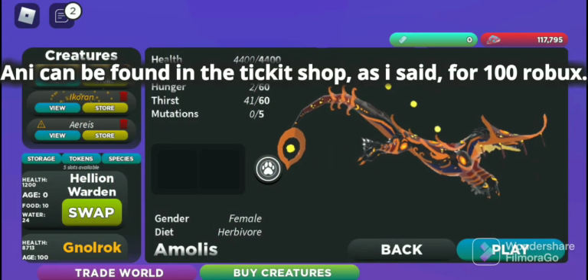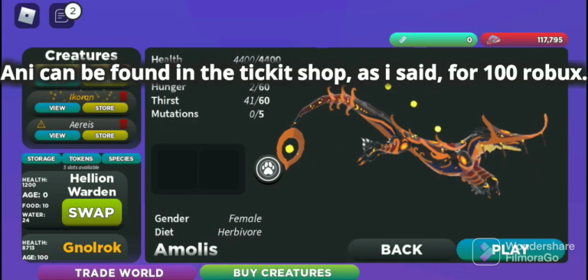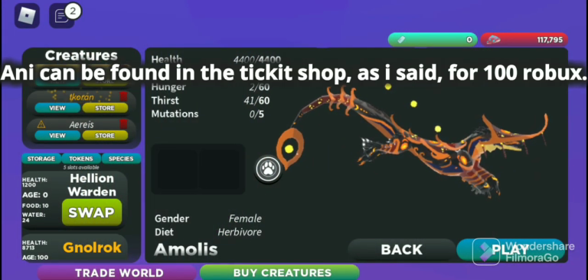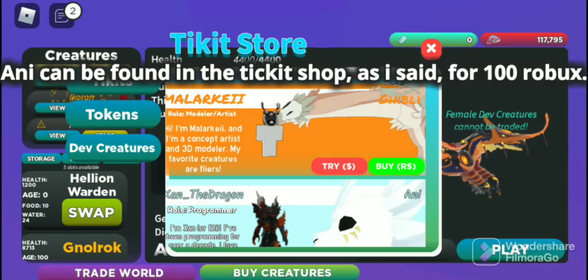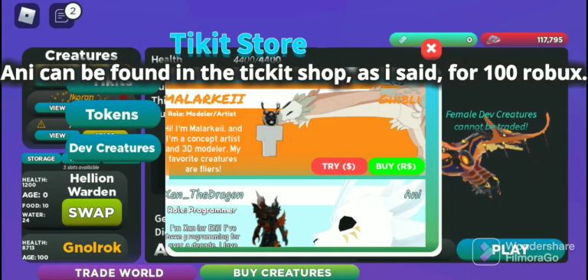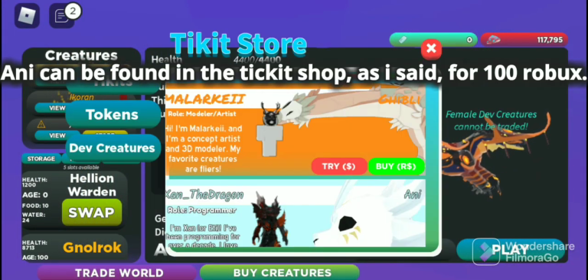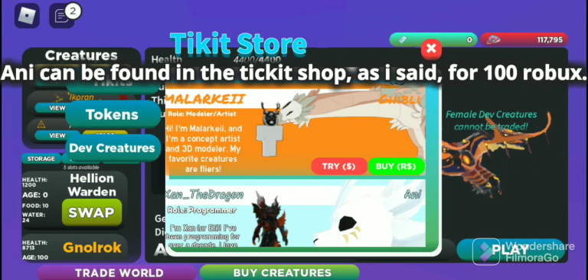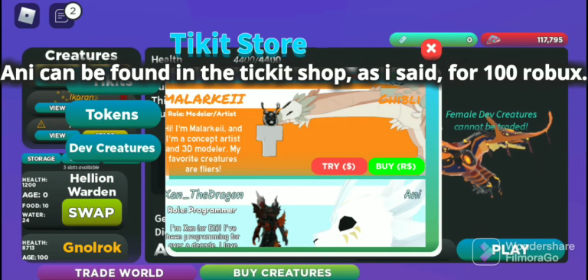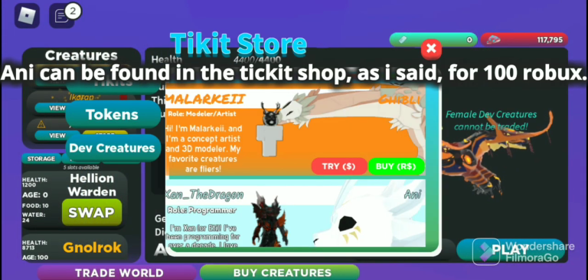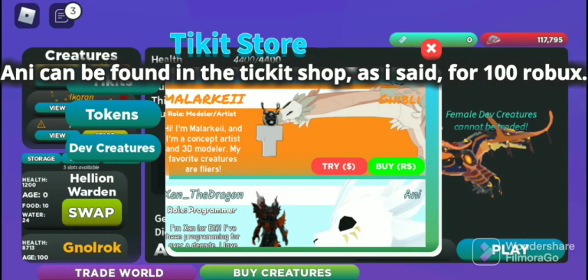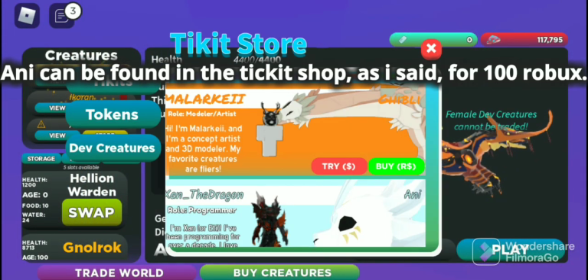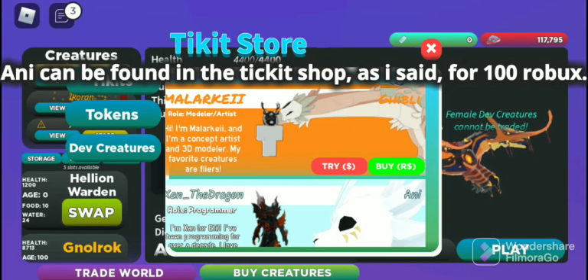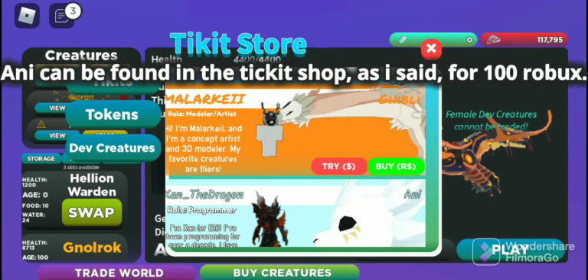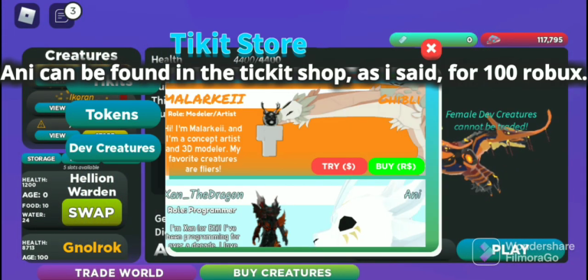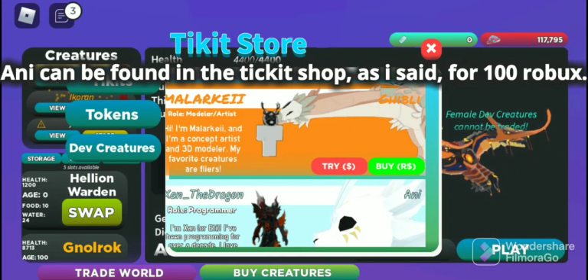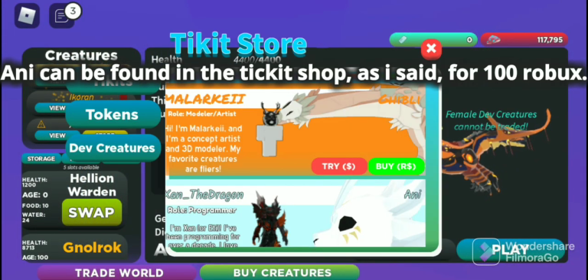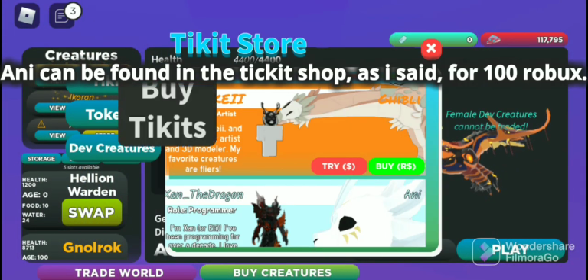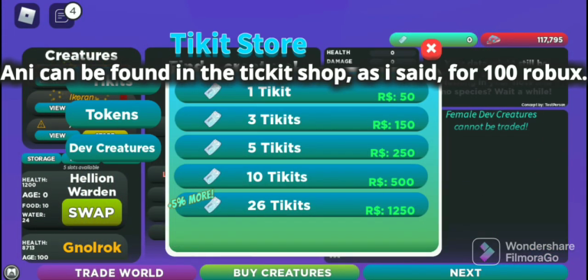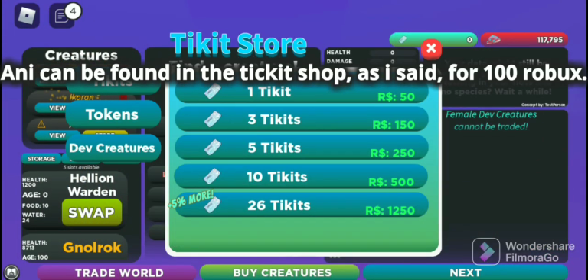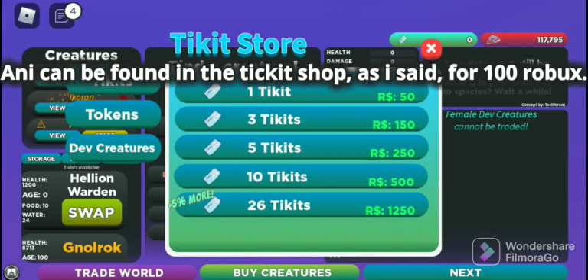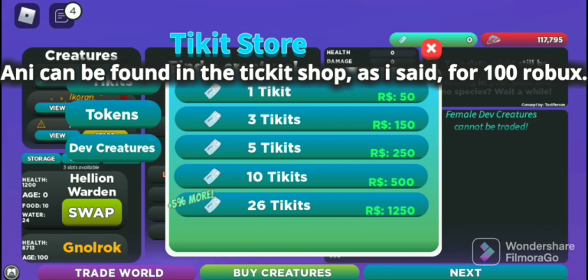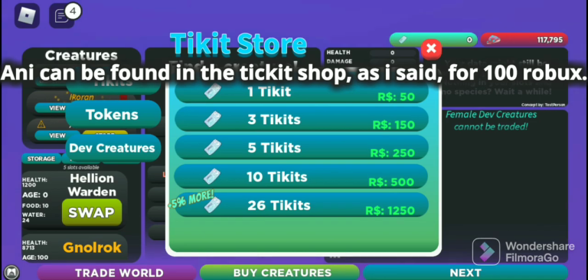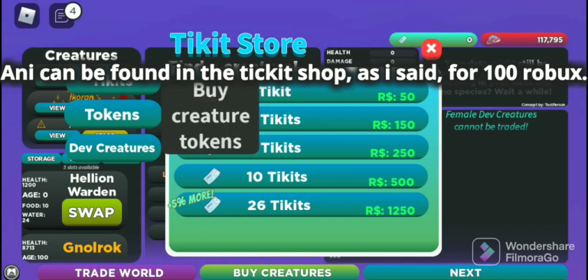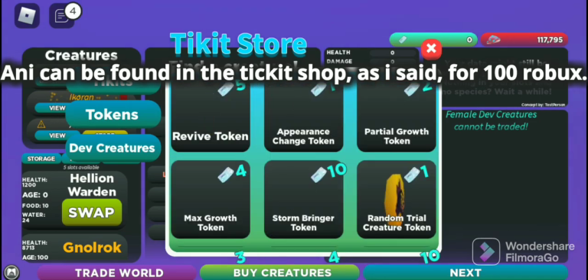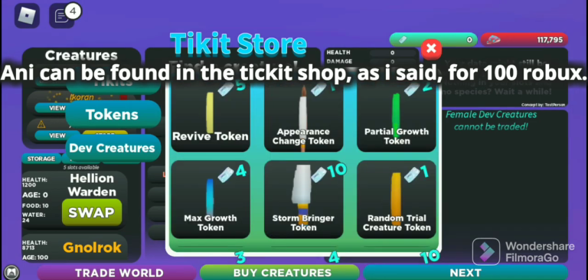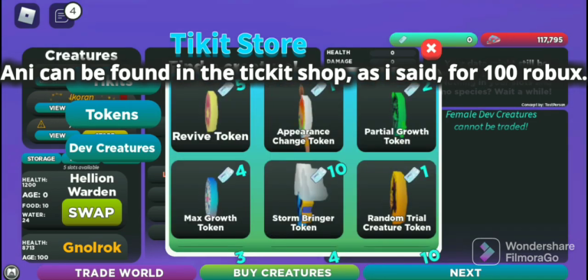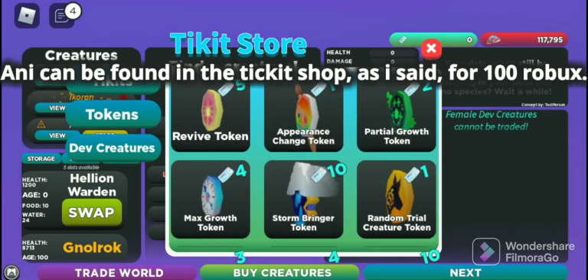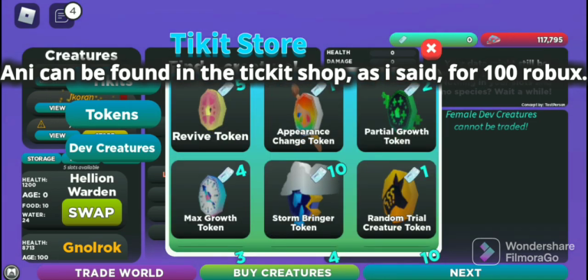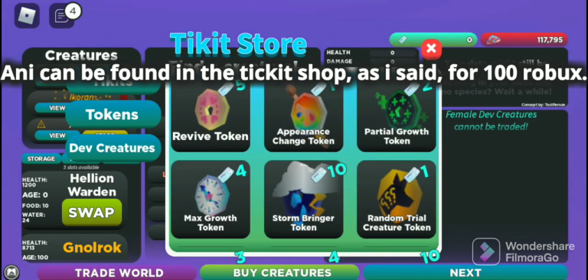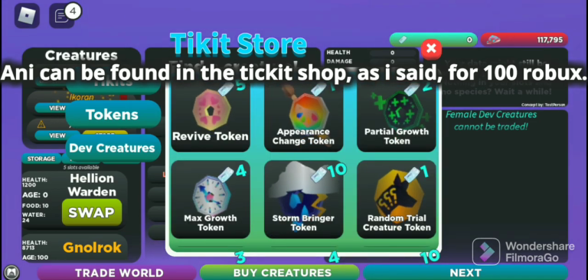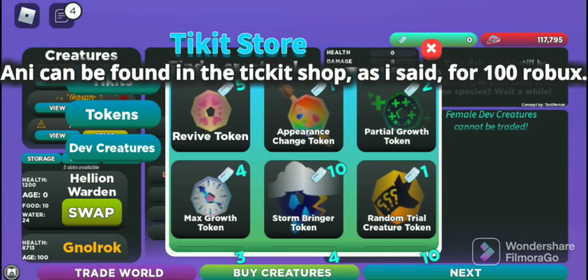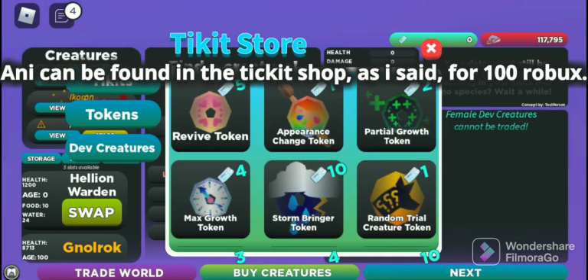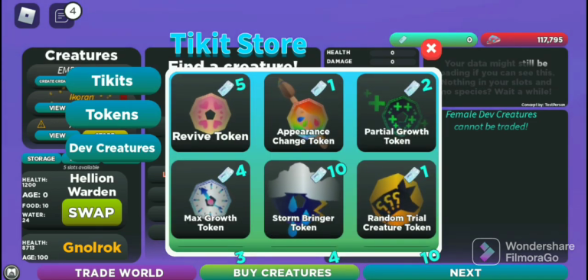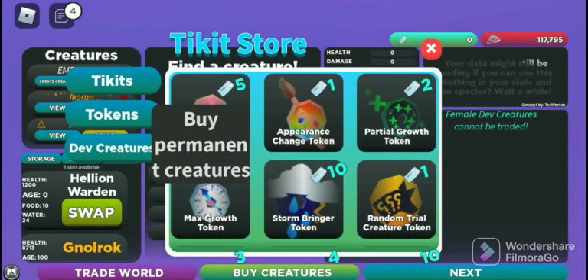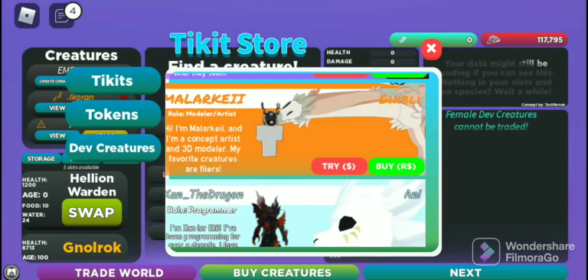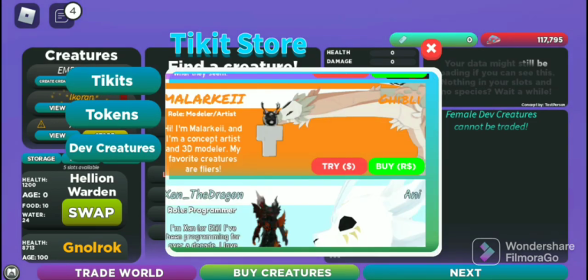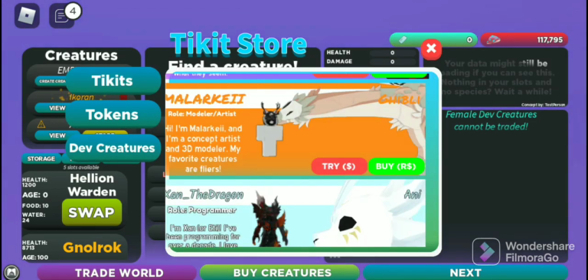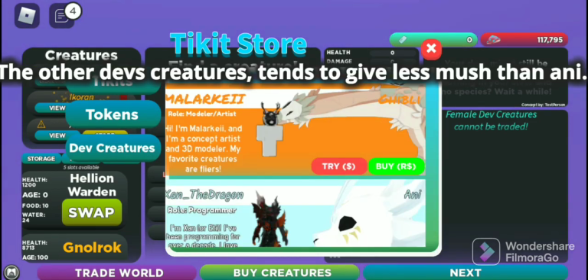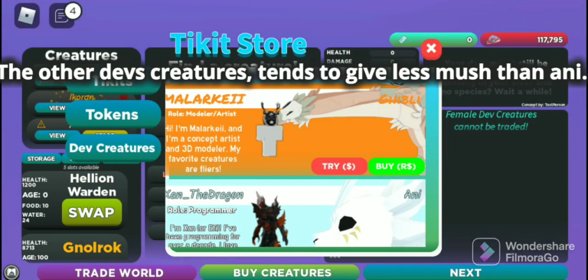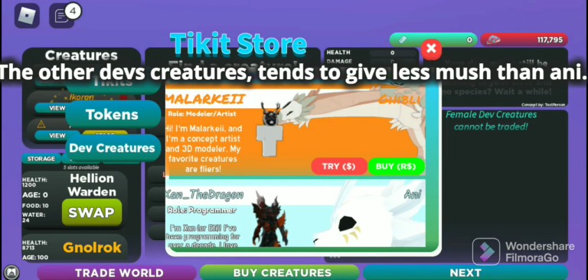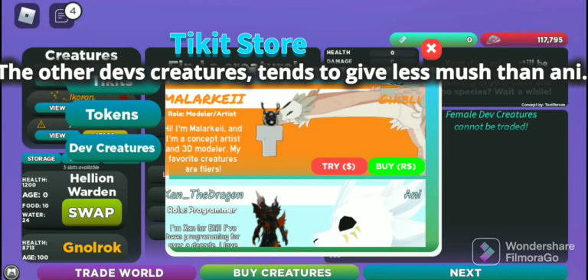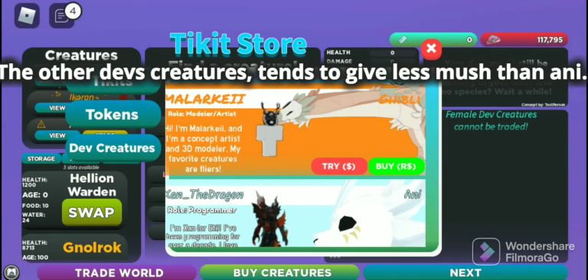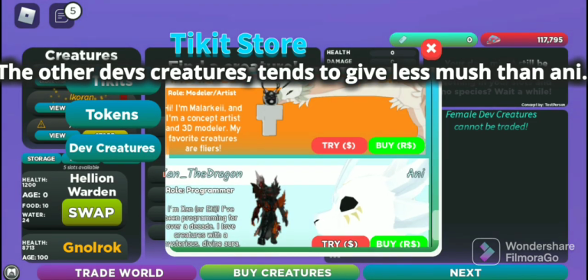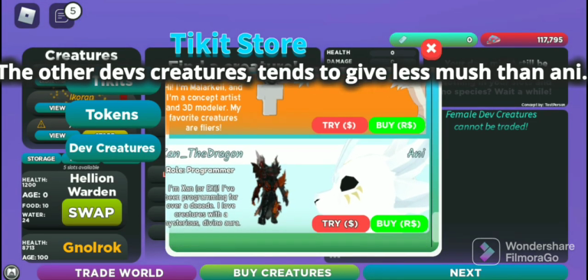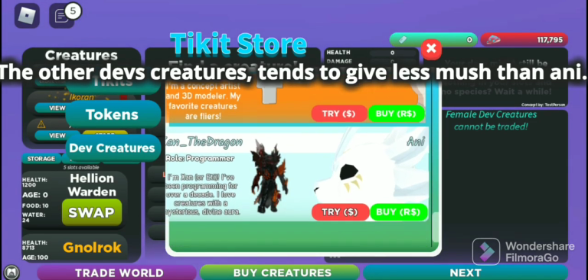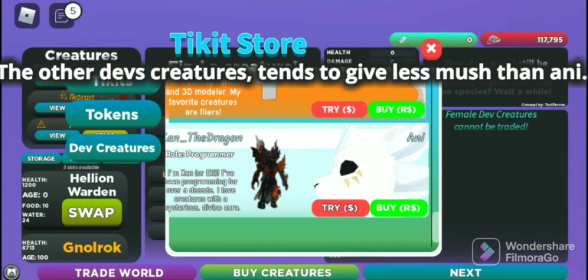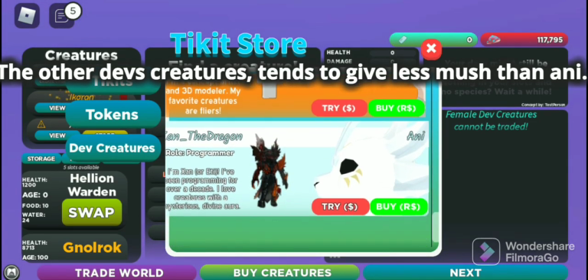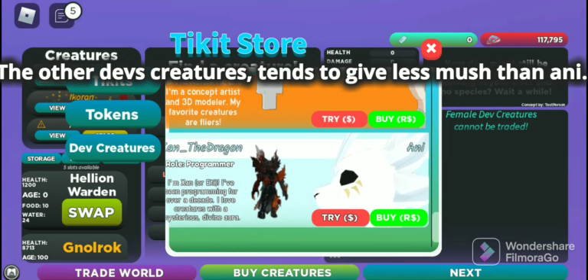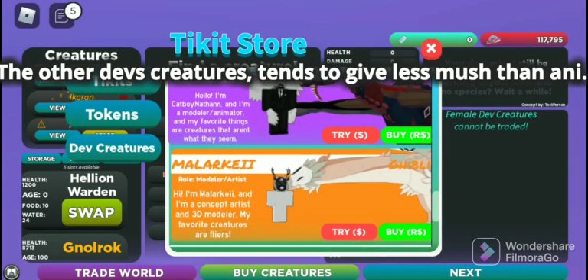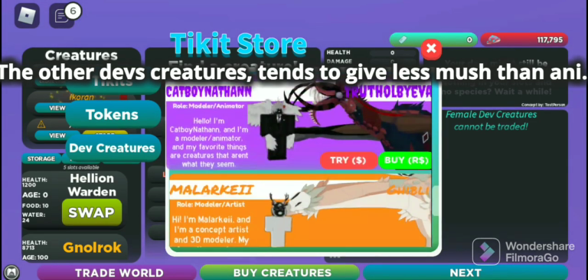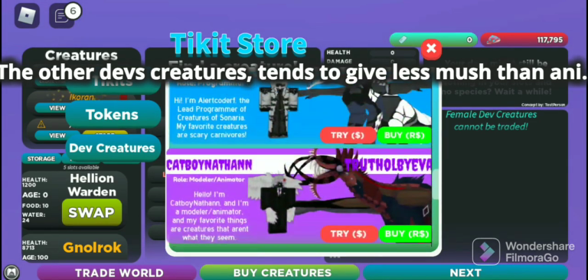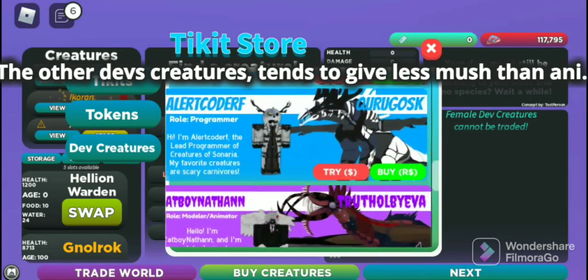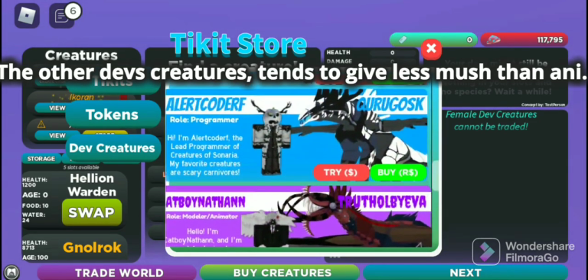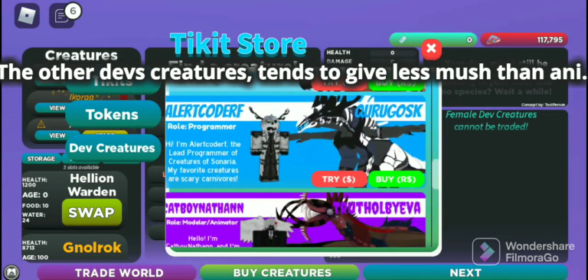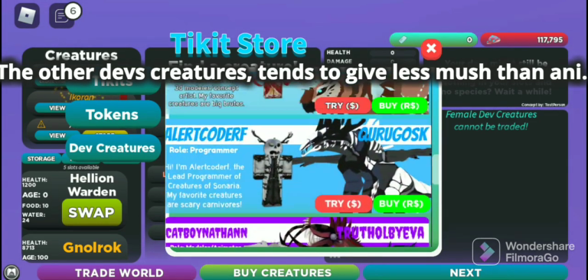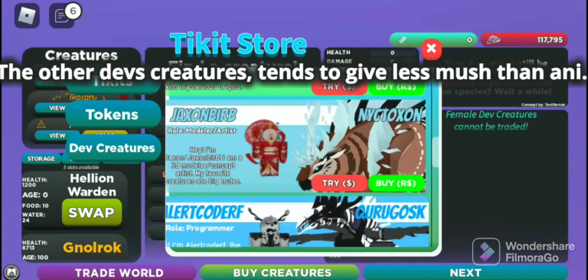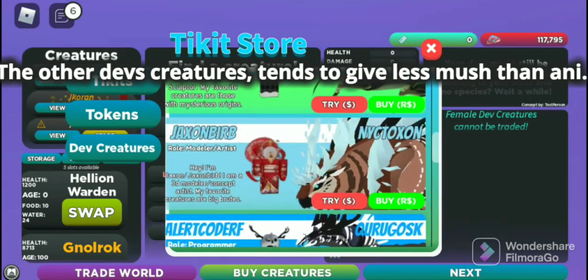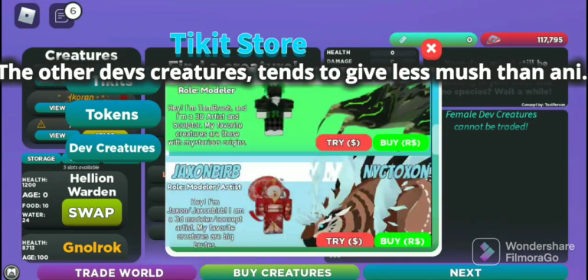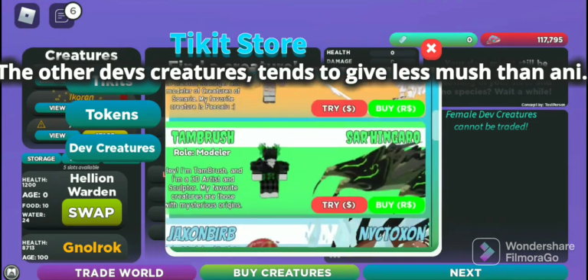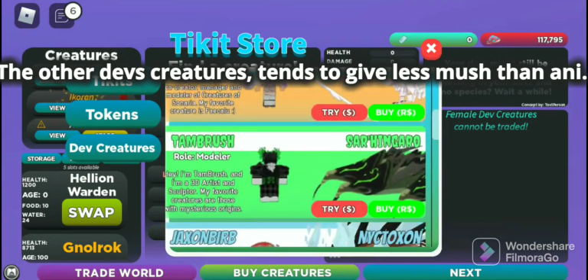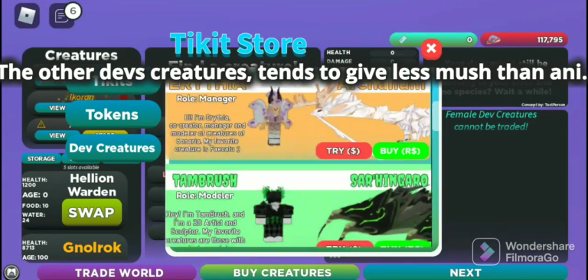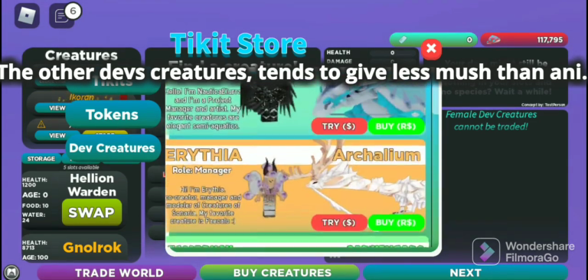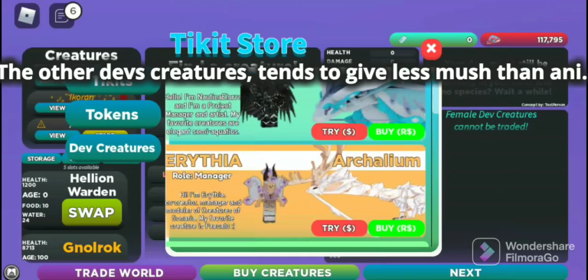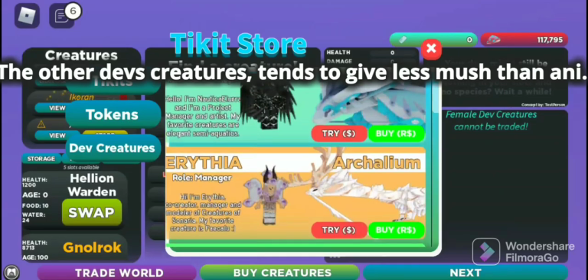Ani can be found in the ticket shop, as I said, for 100 robits. The other dev creatures tend to give less mush than ani.